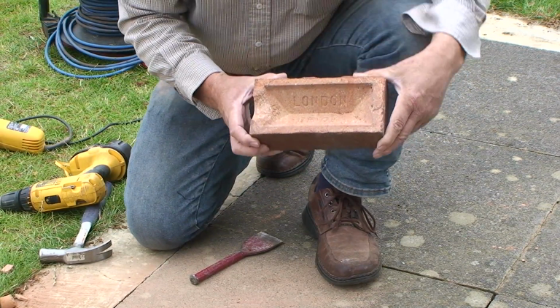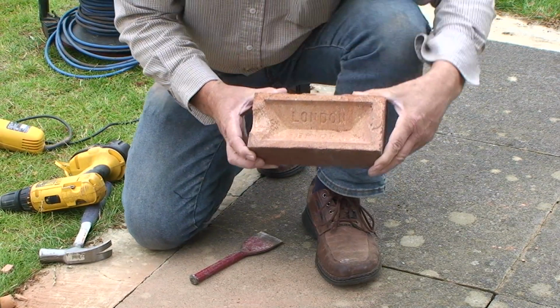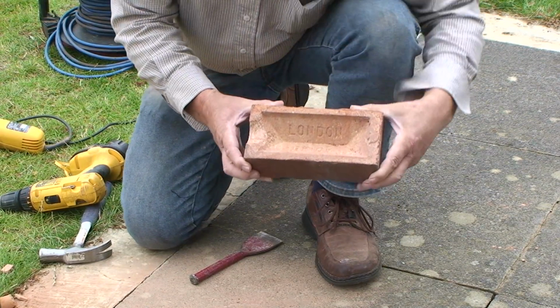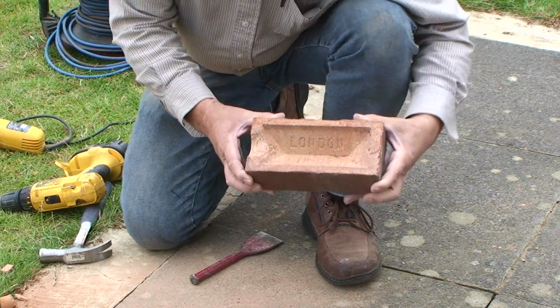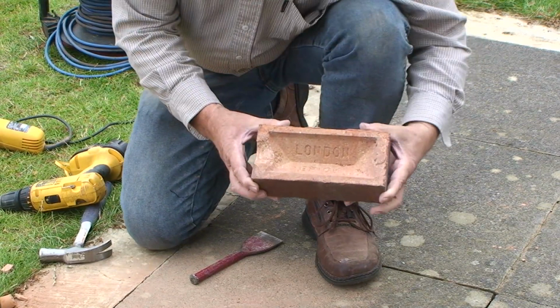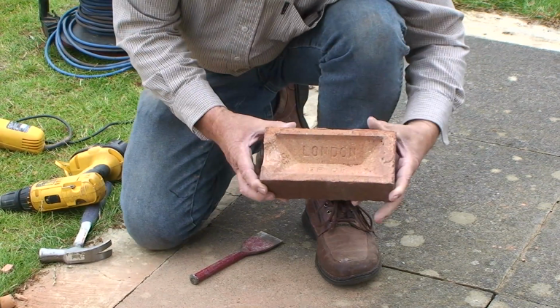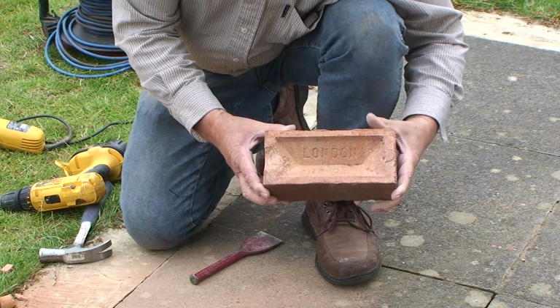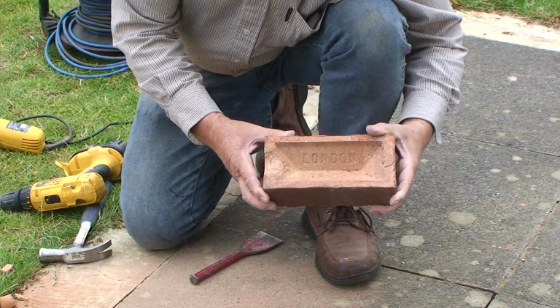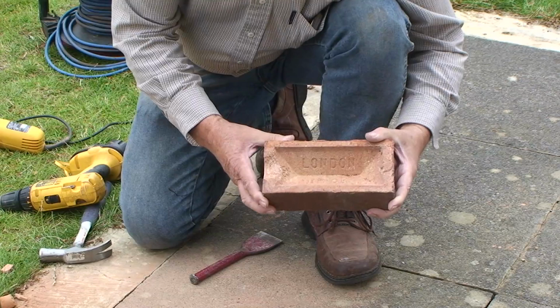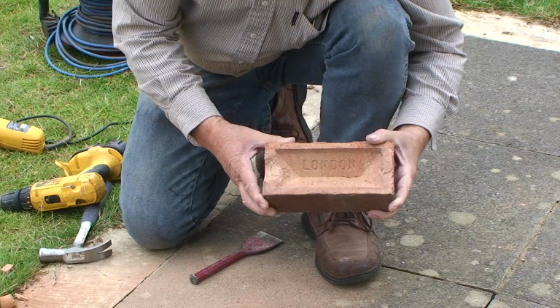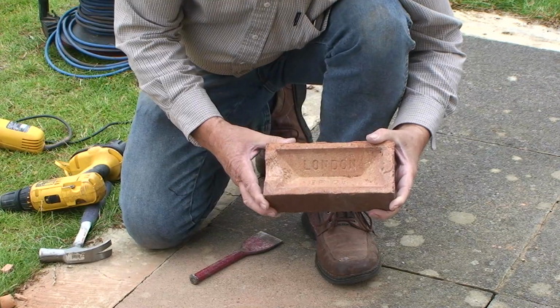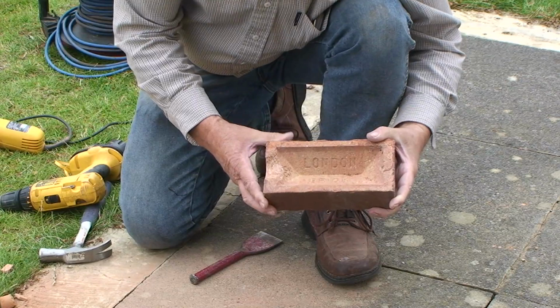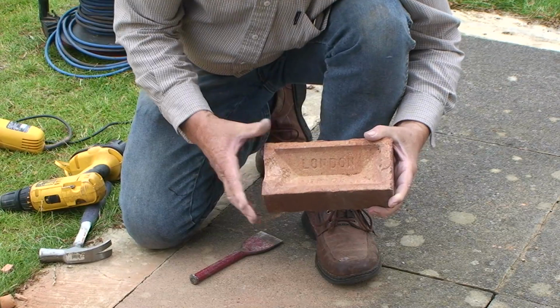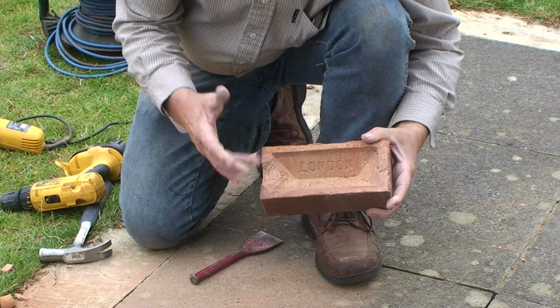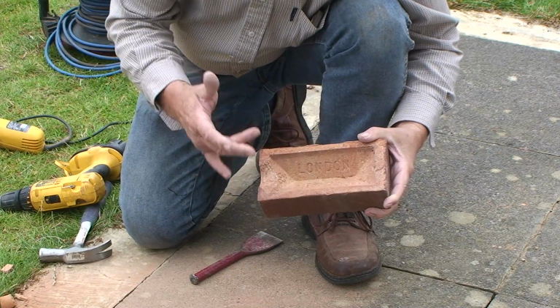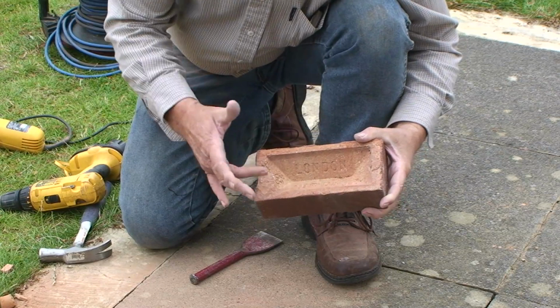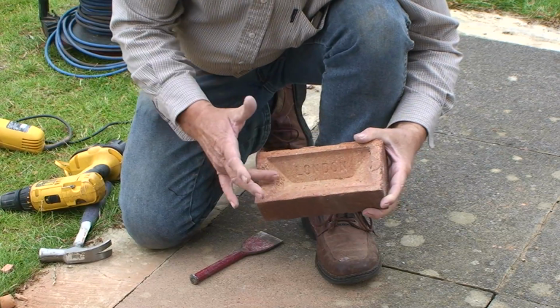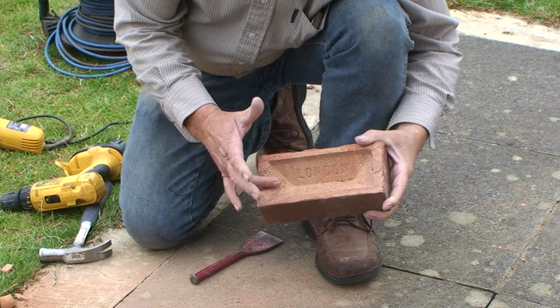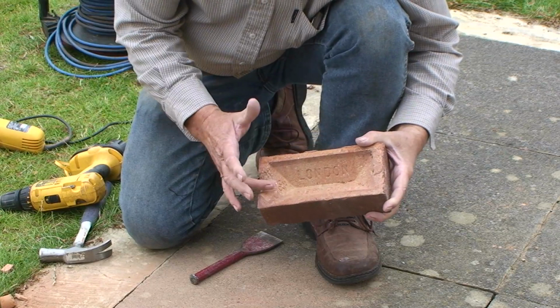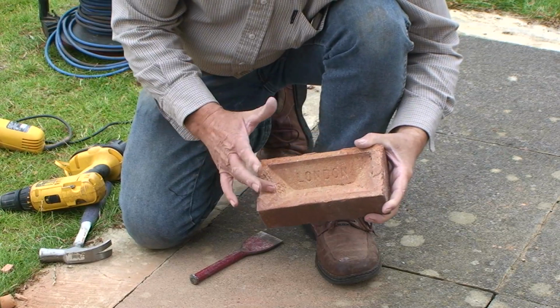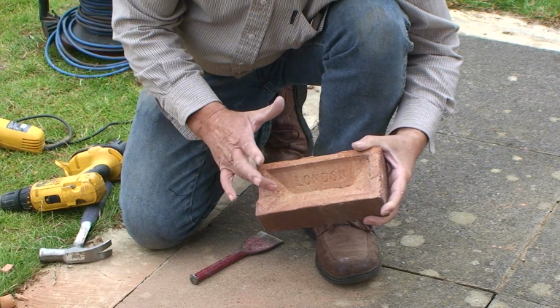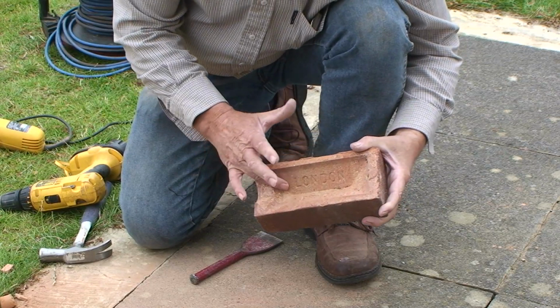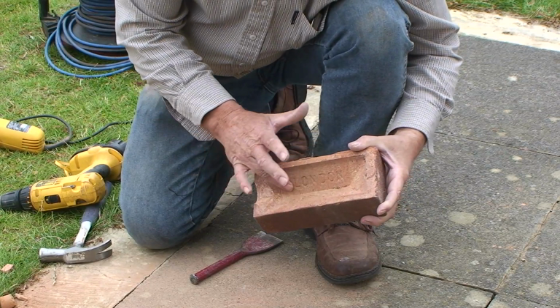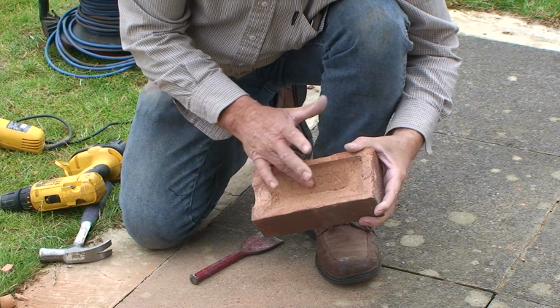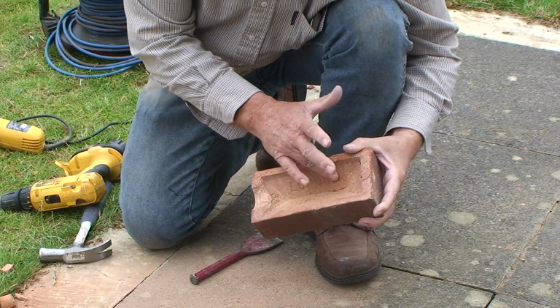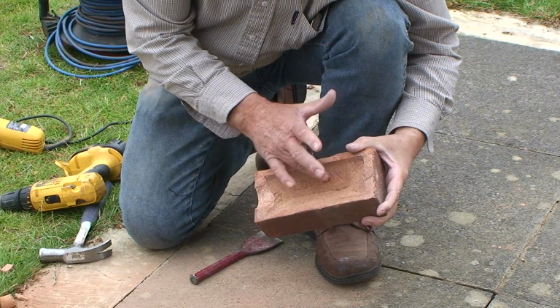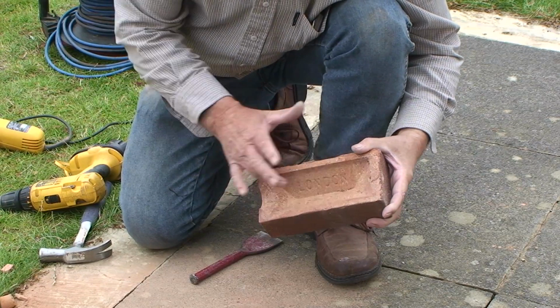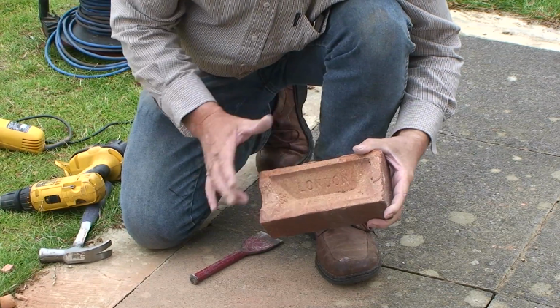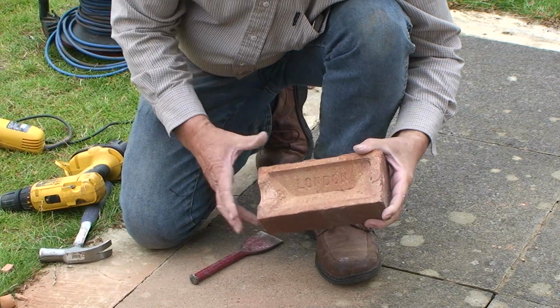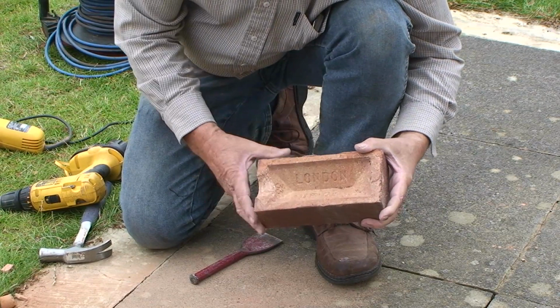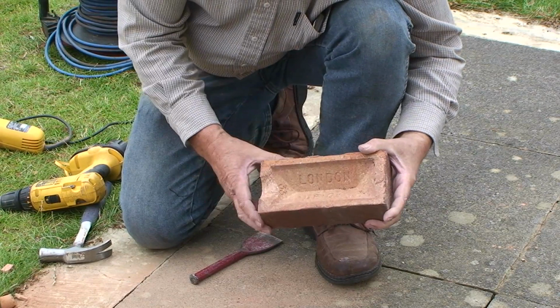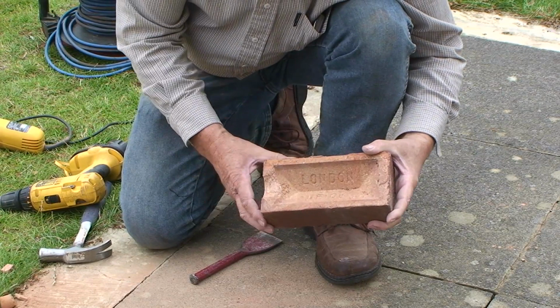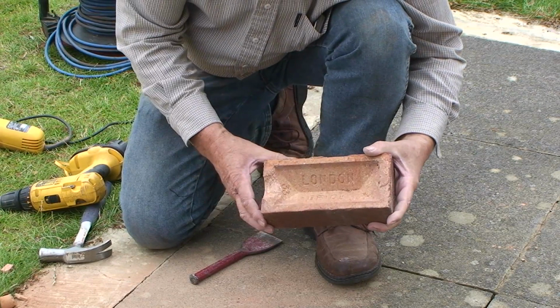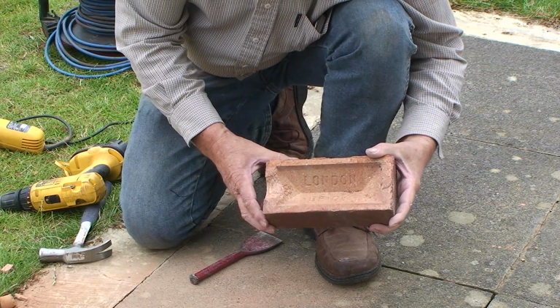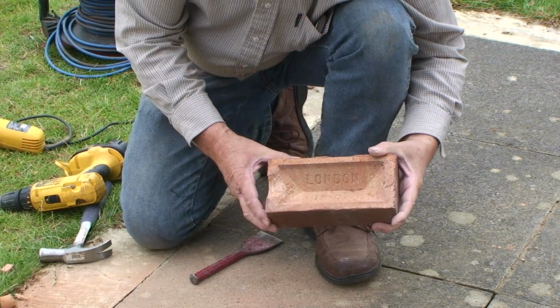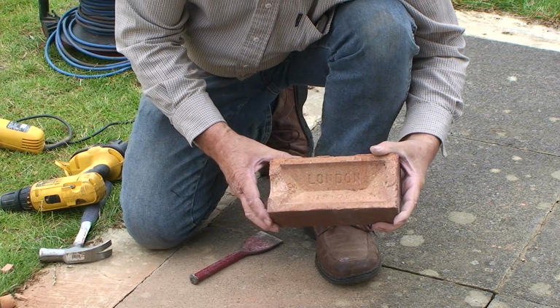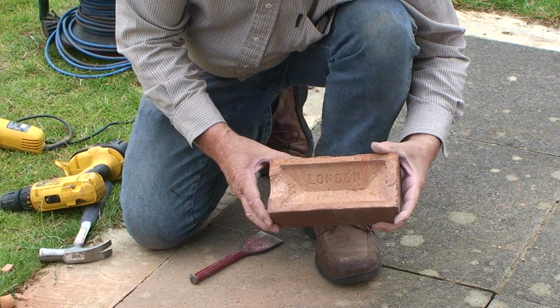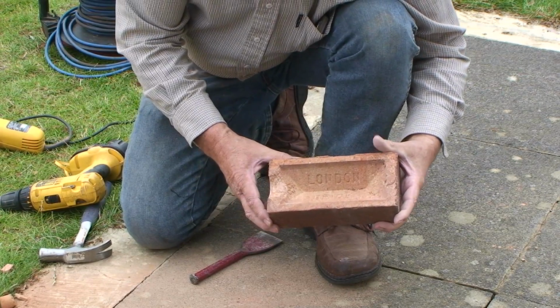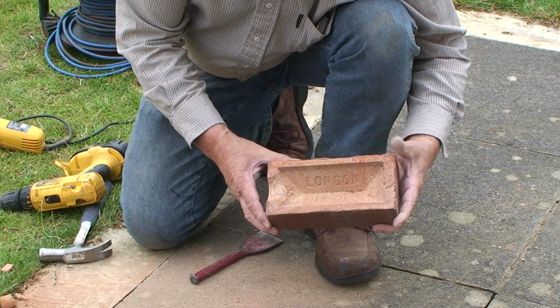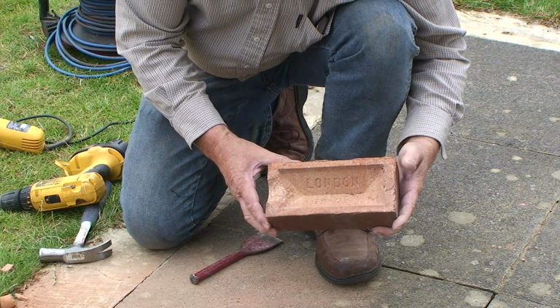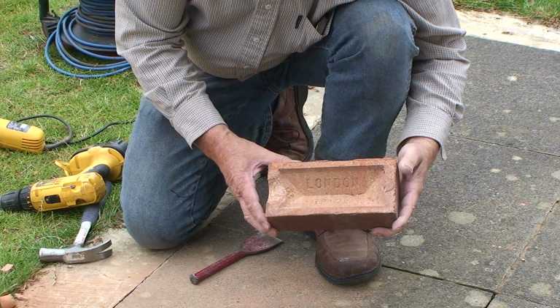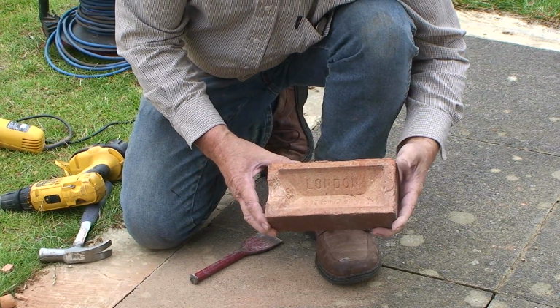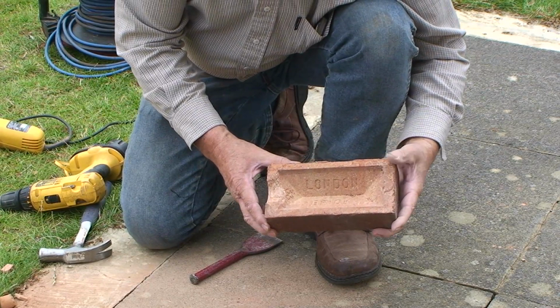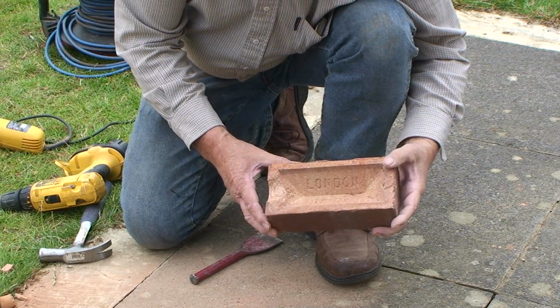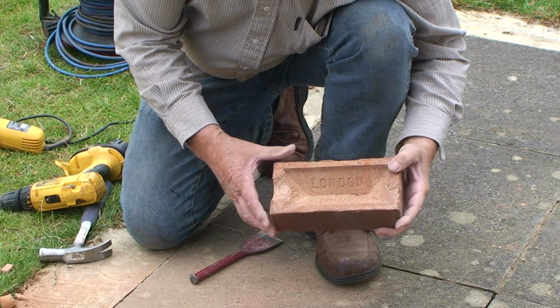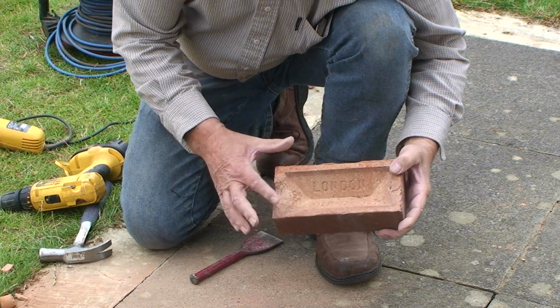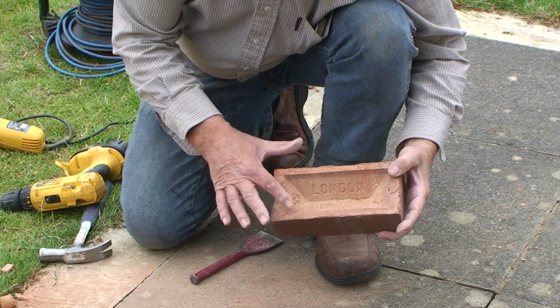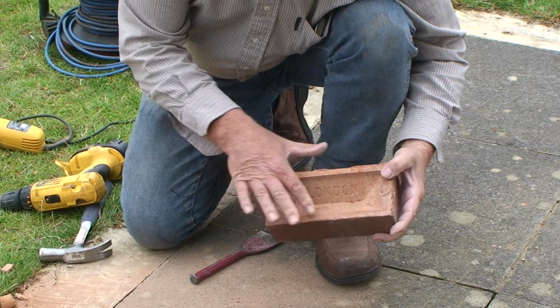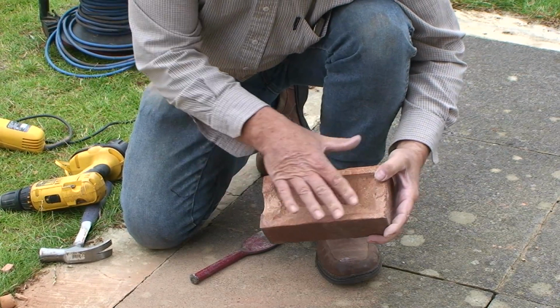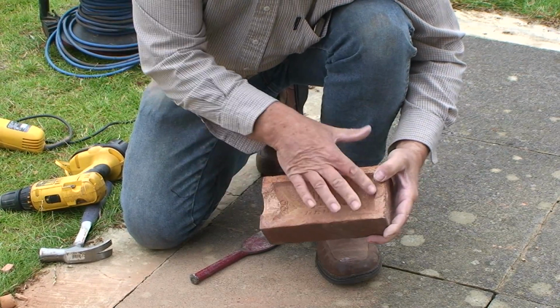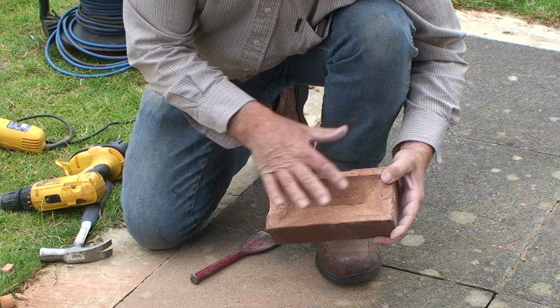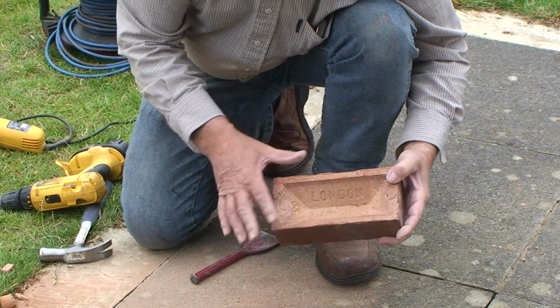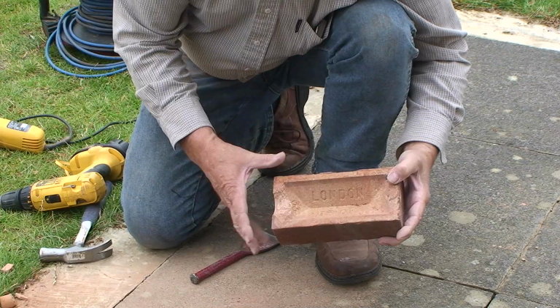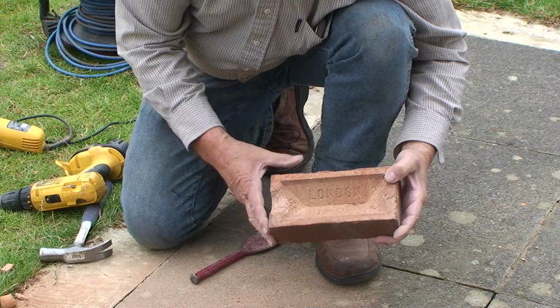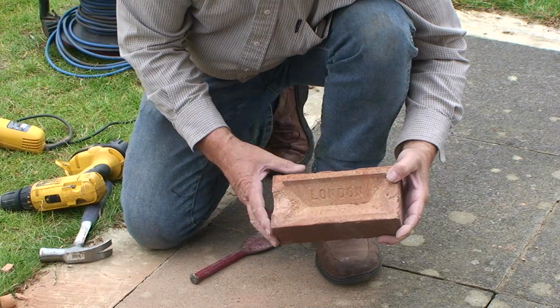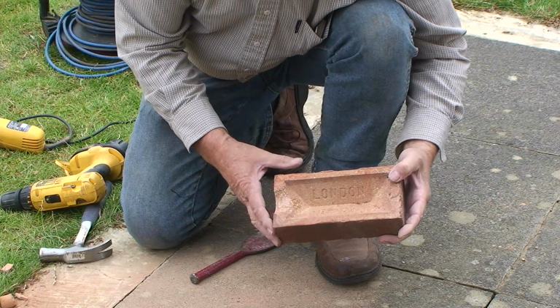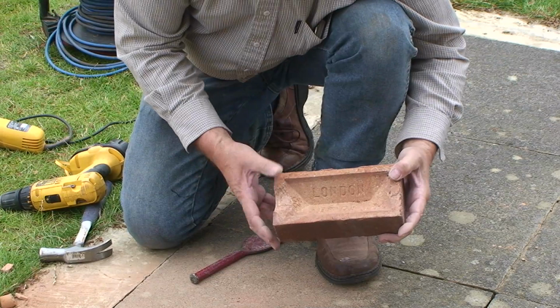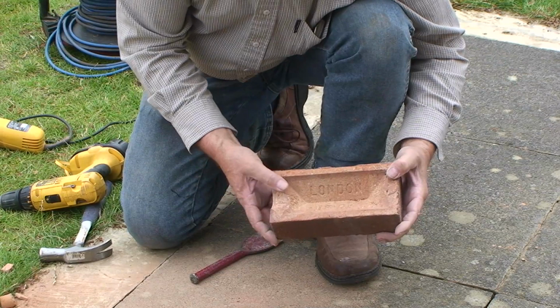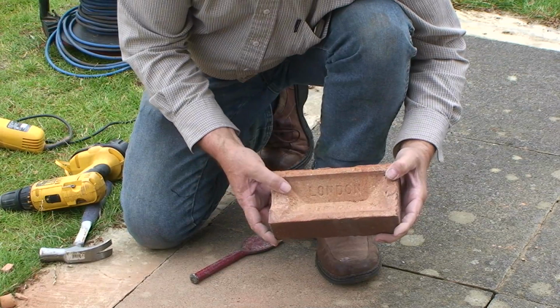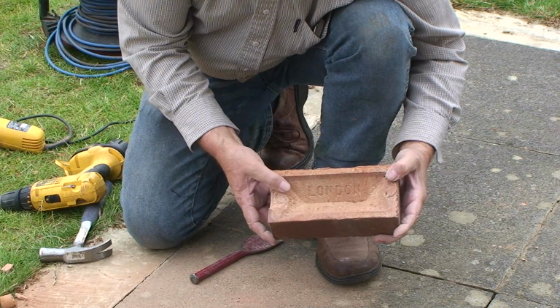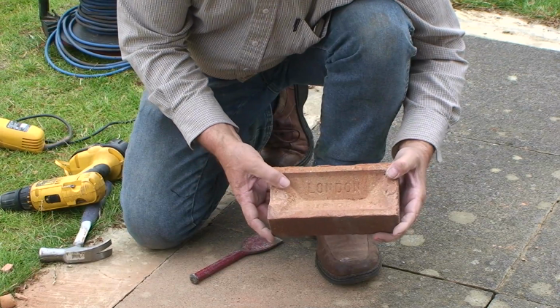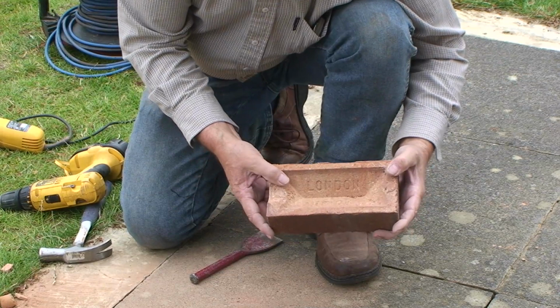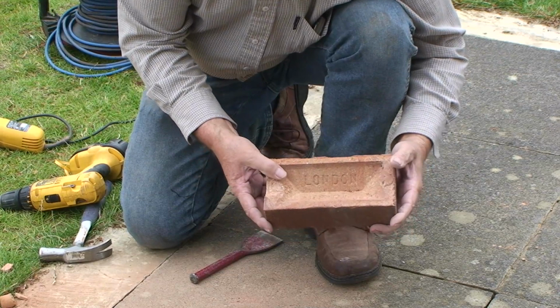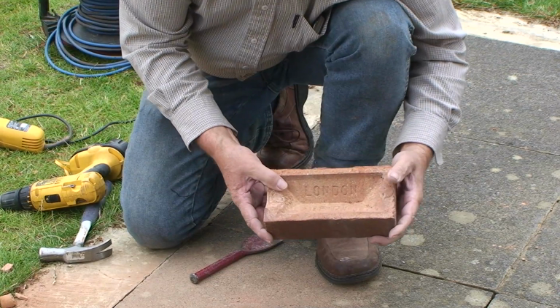This is a different type of brick — it has a square frog instead of a round frog, is shallower, and will have less room.